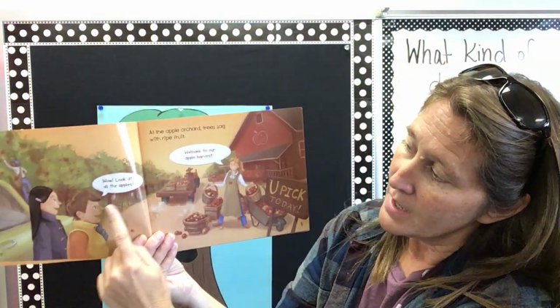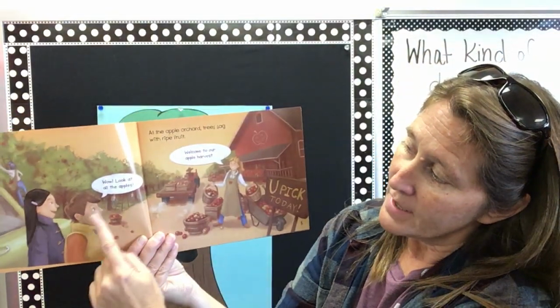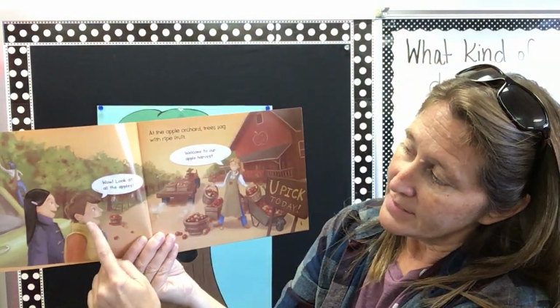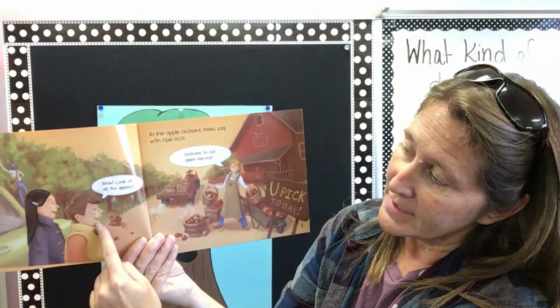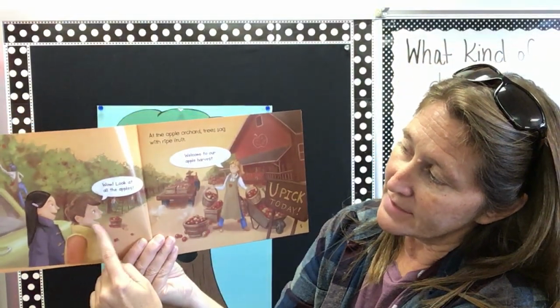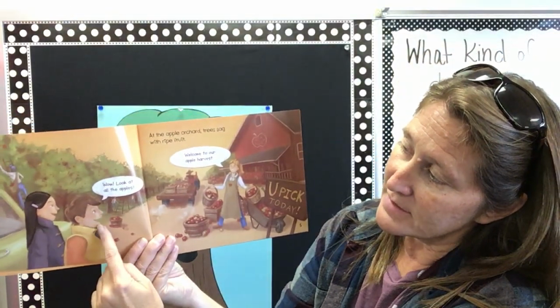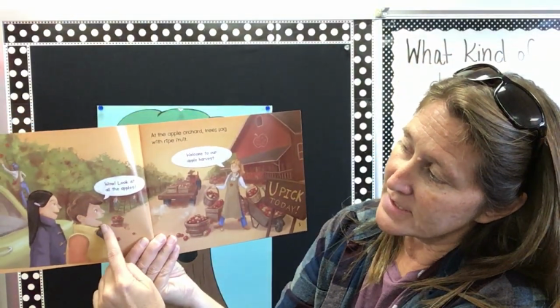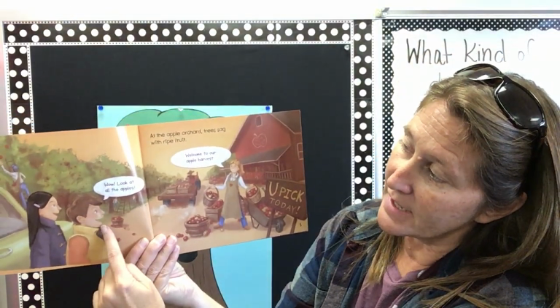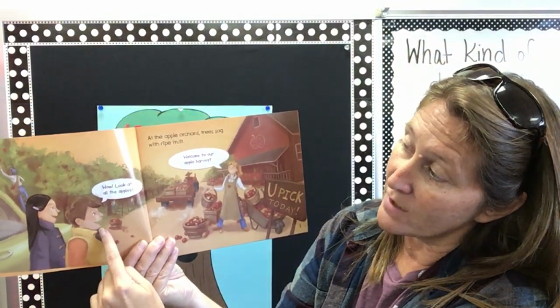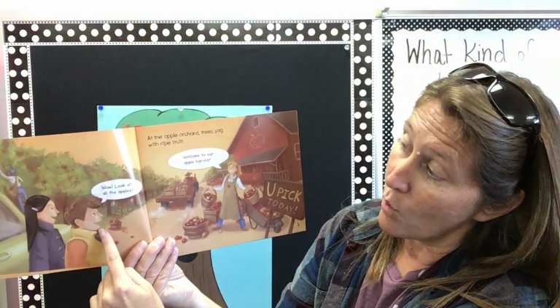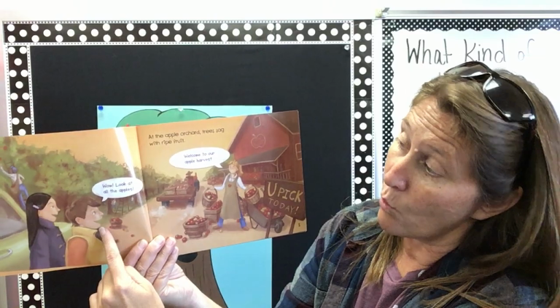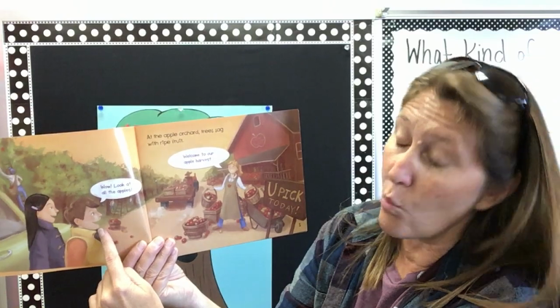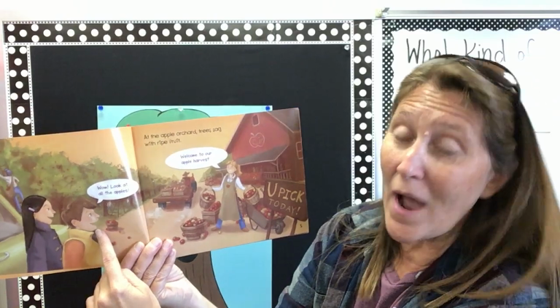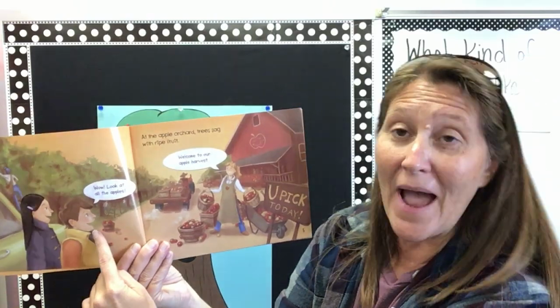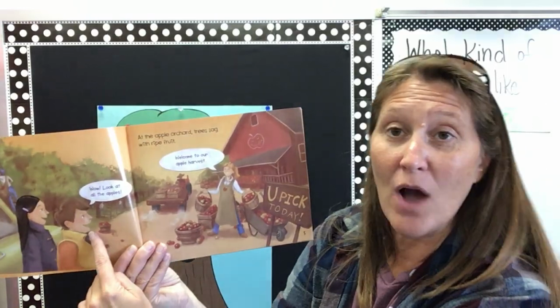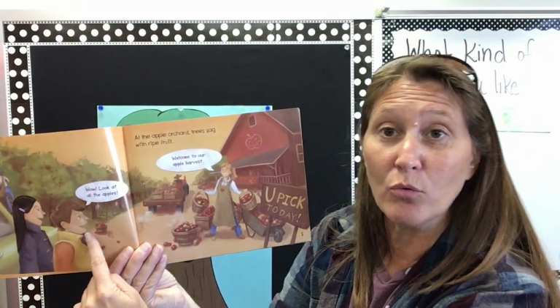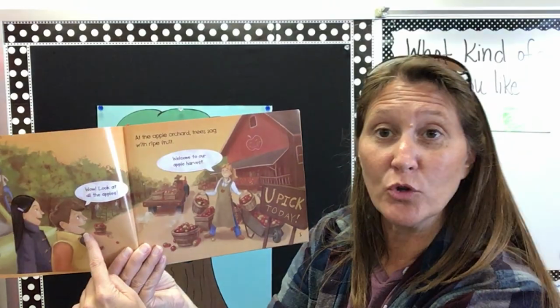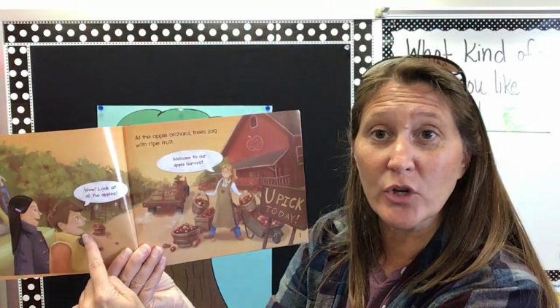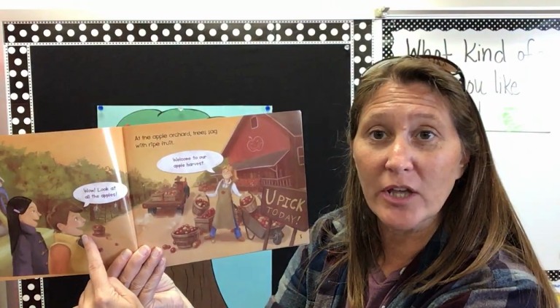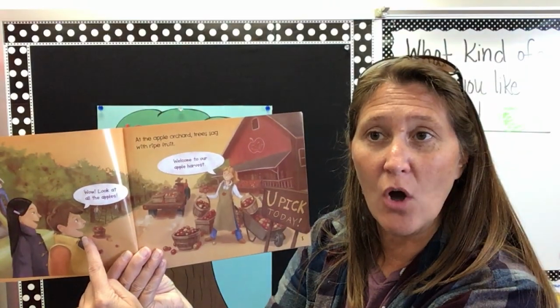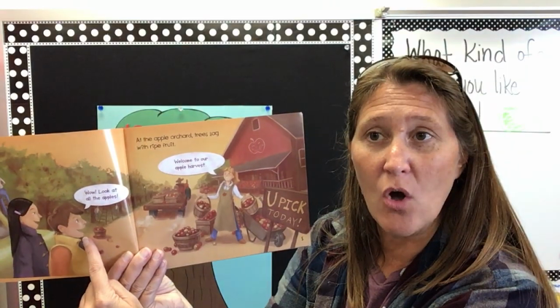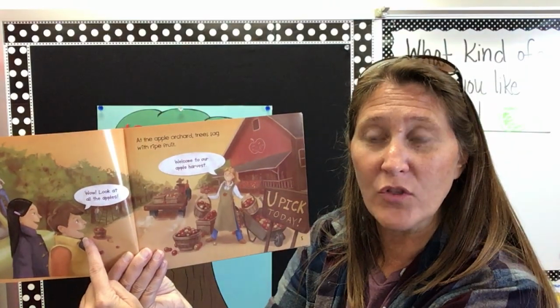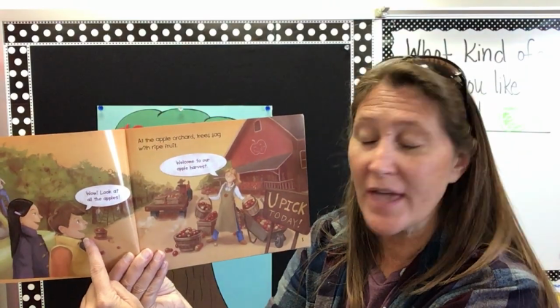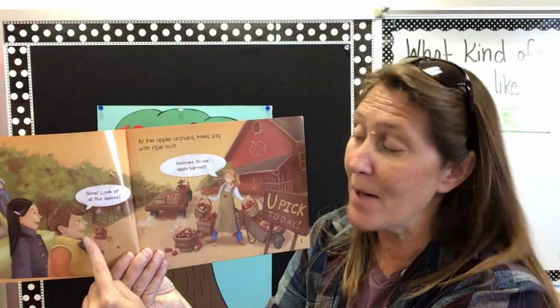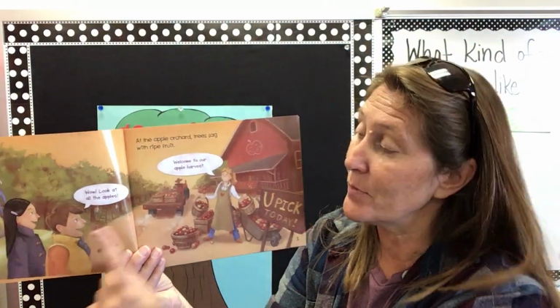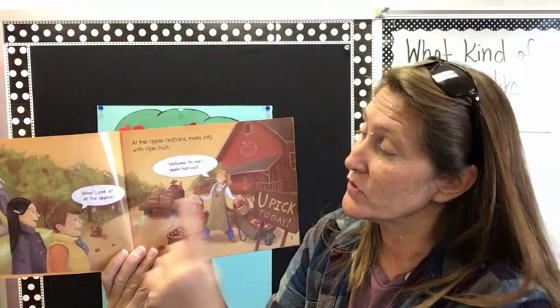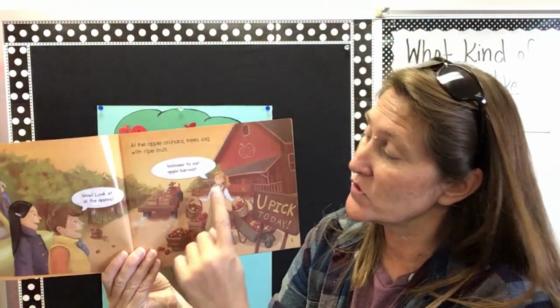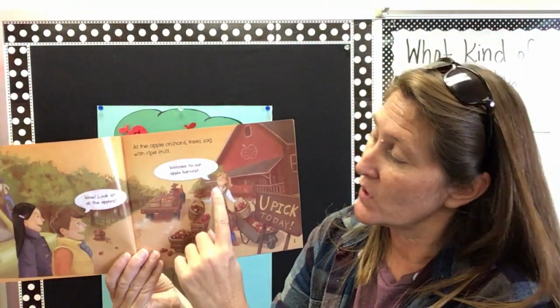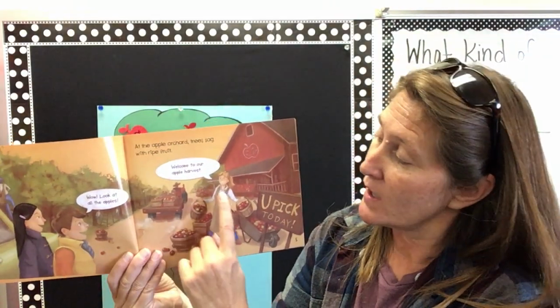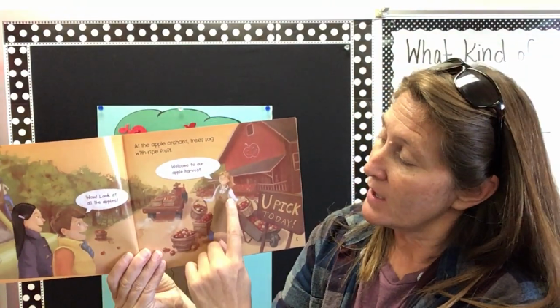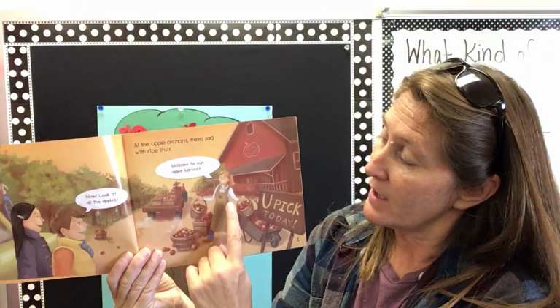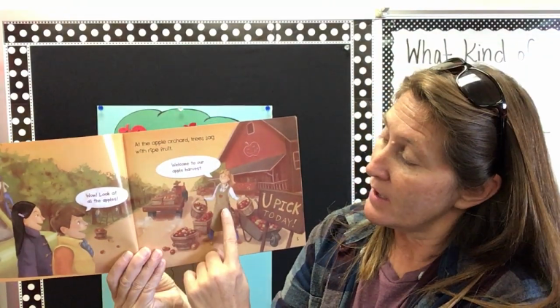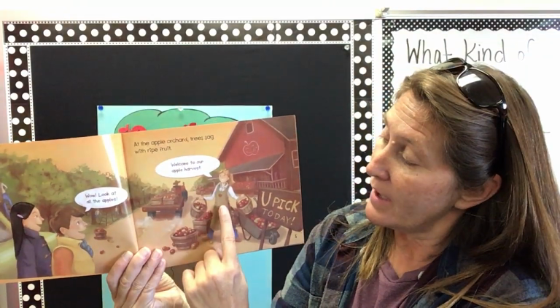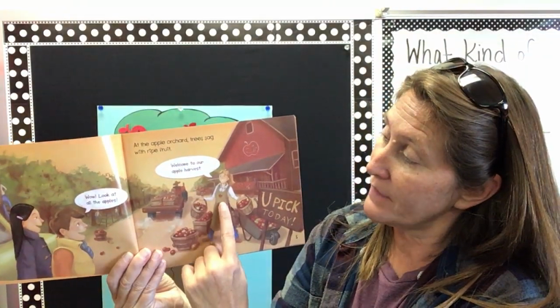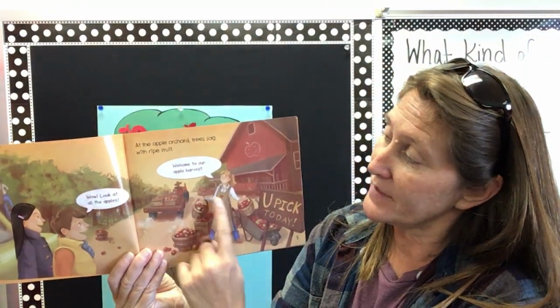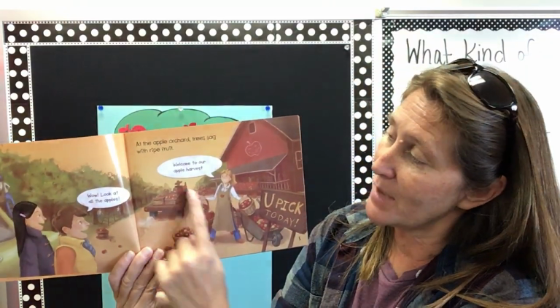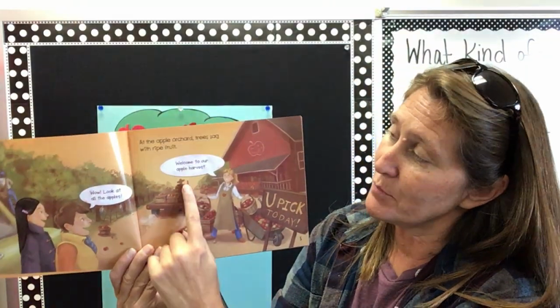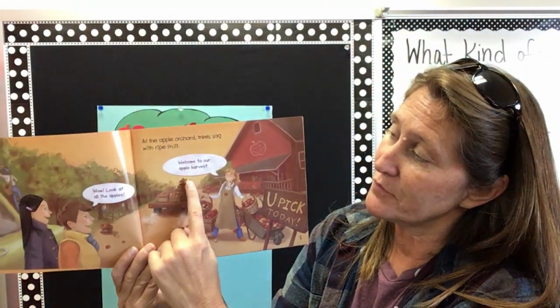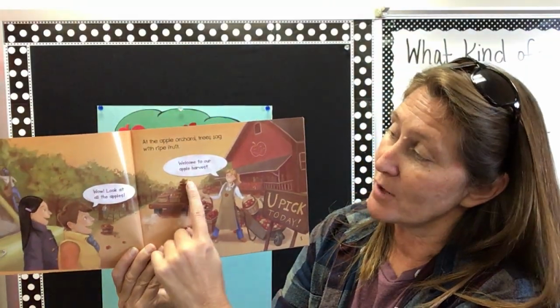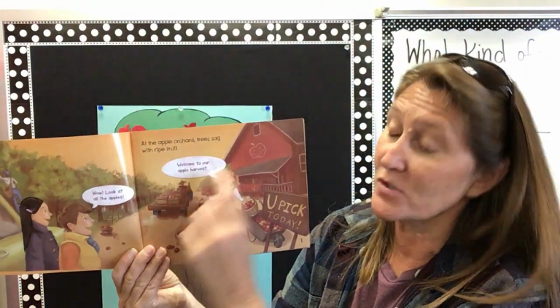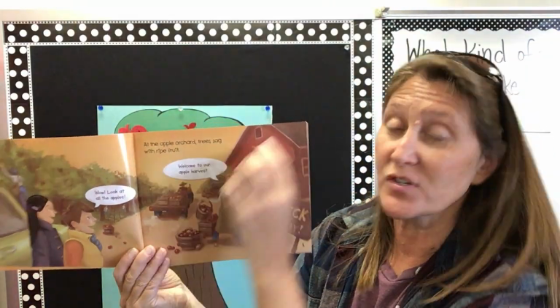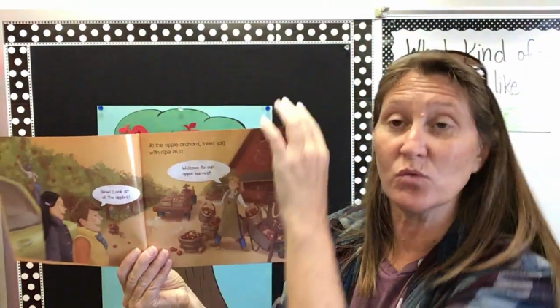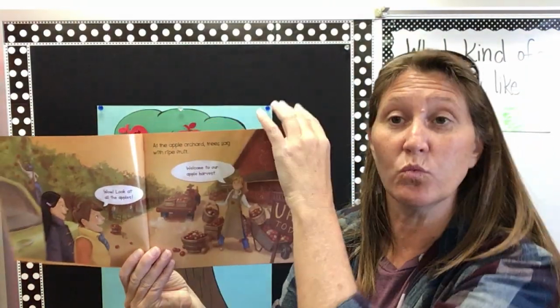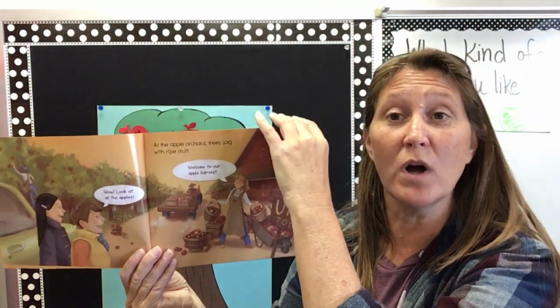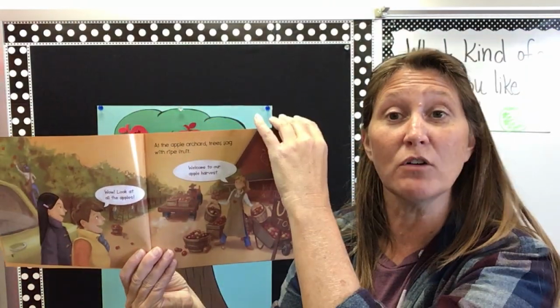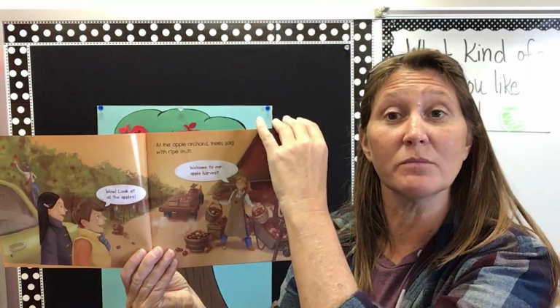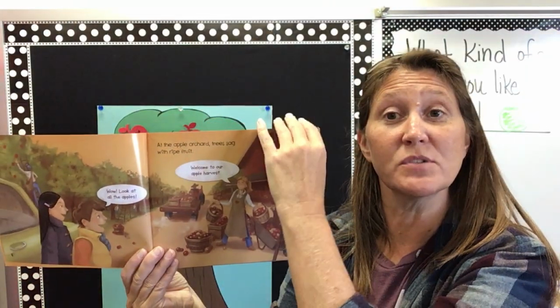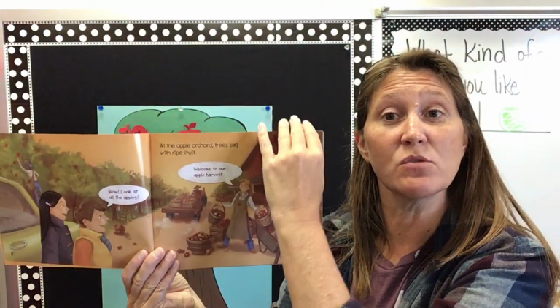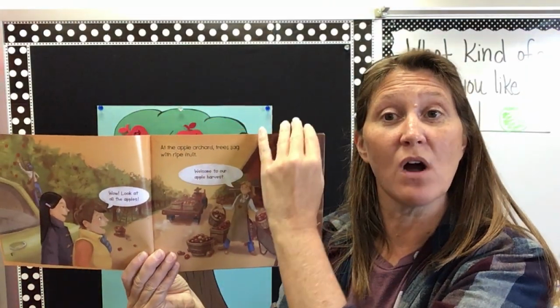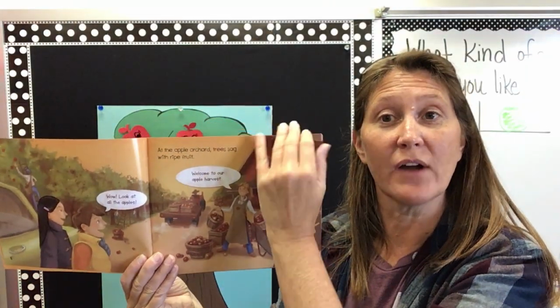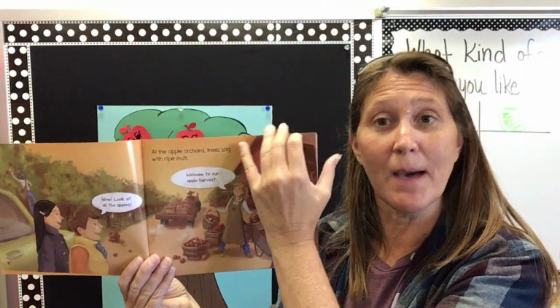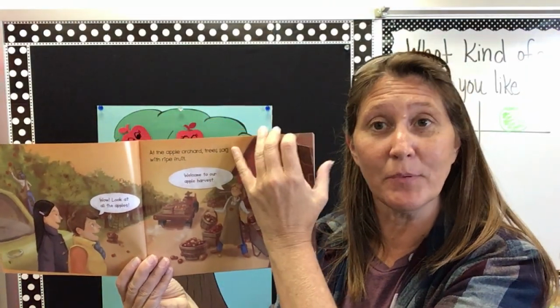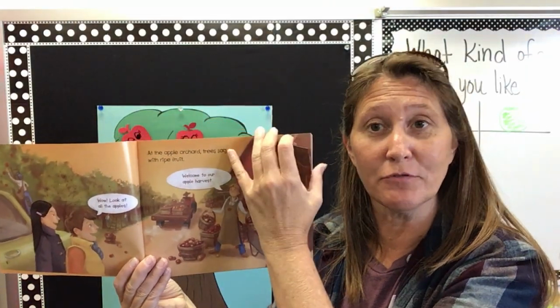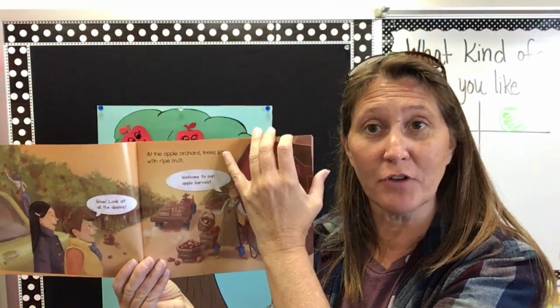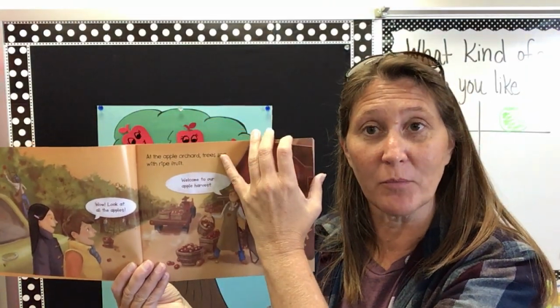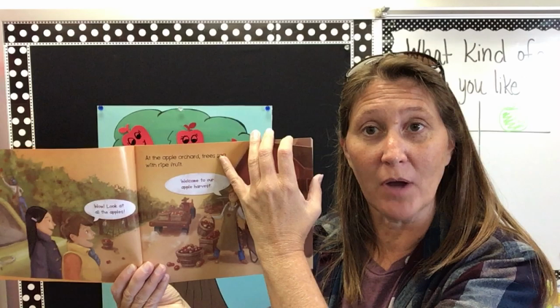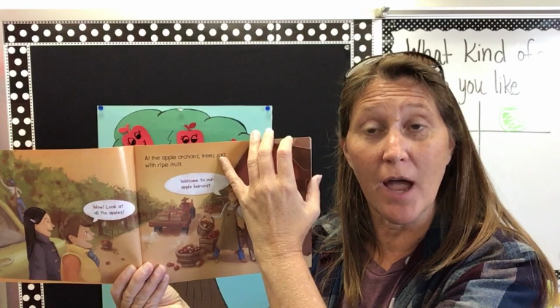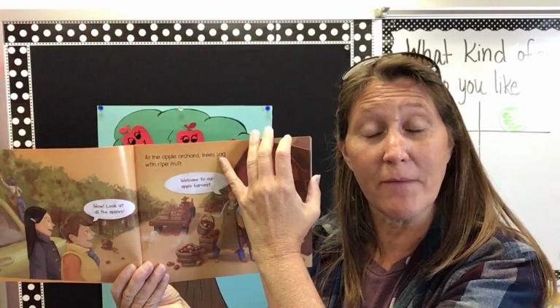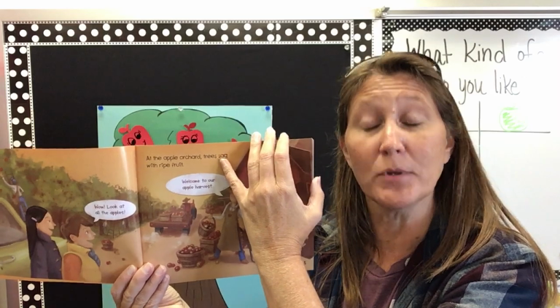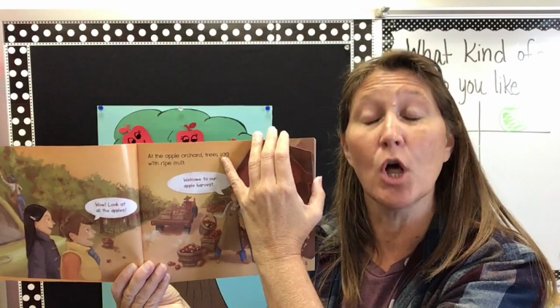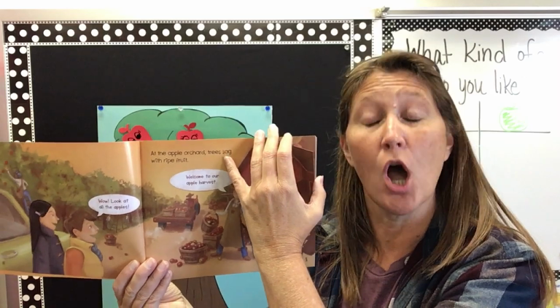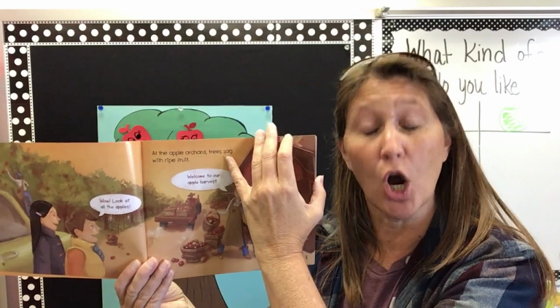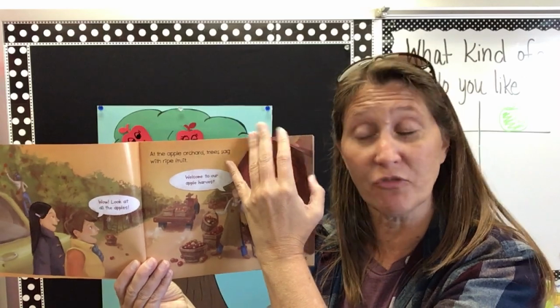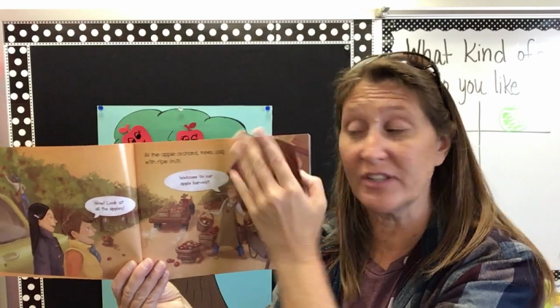The kids say, wow, look at all the apples. And the apple farmer says, welcome to our apple harvest.